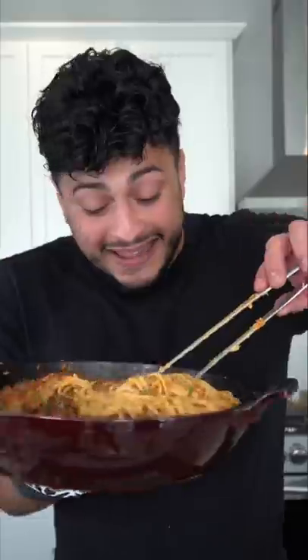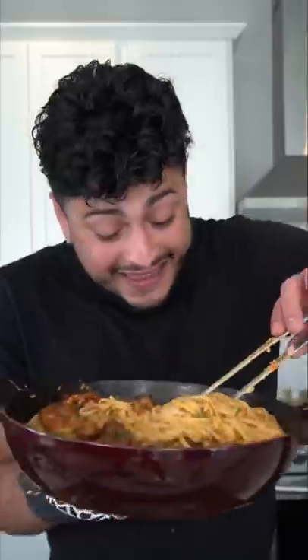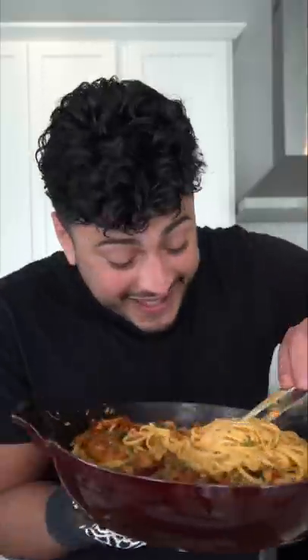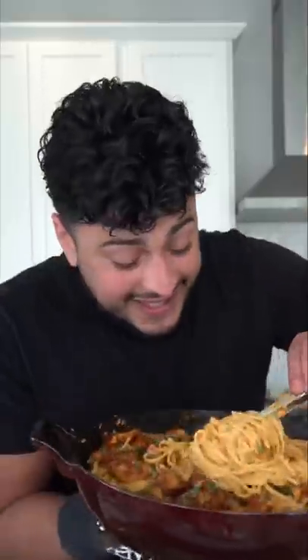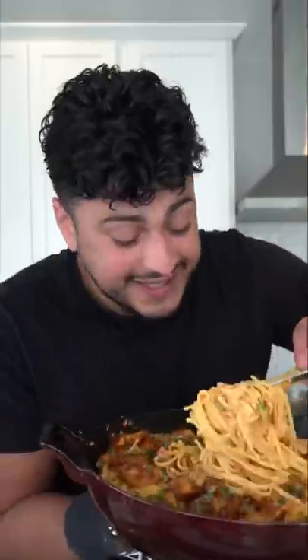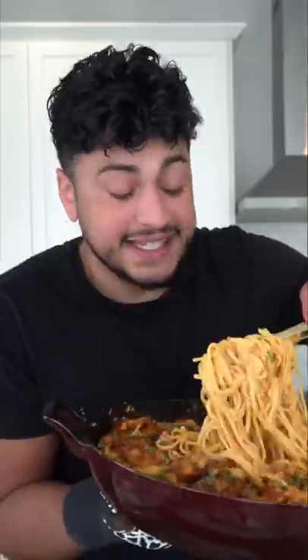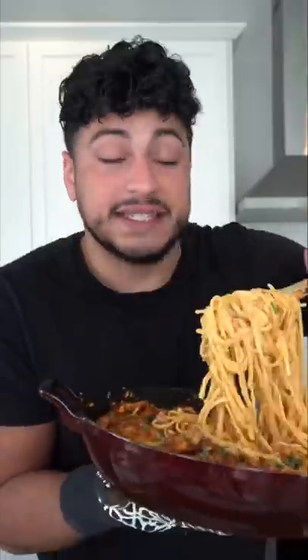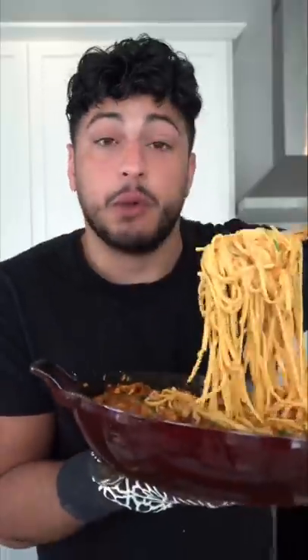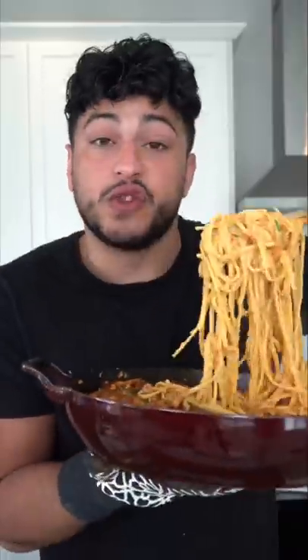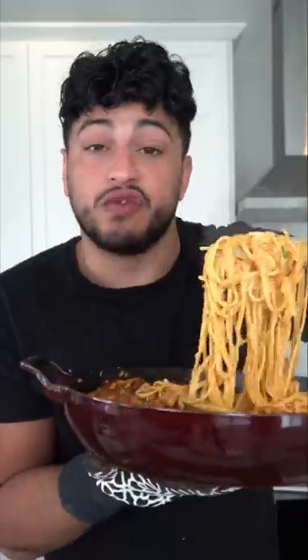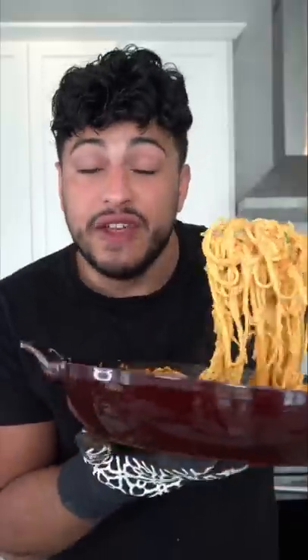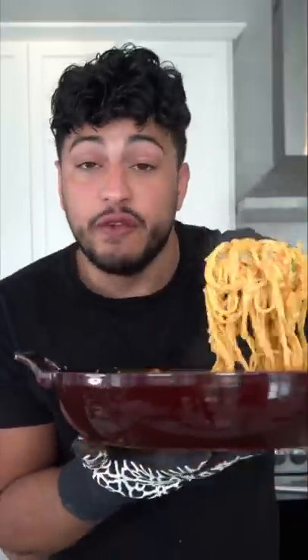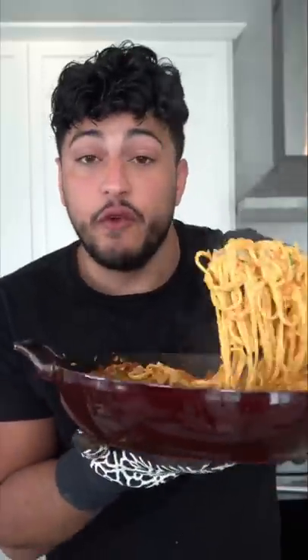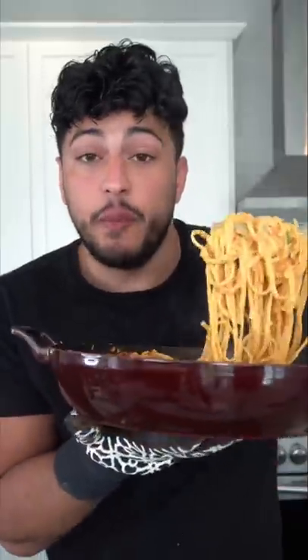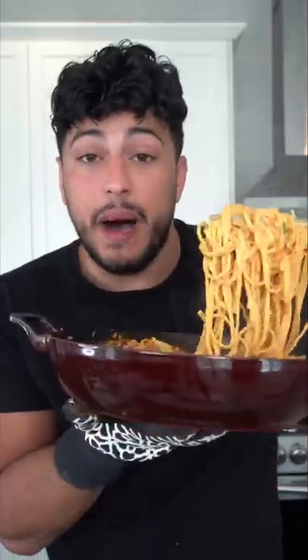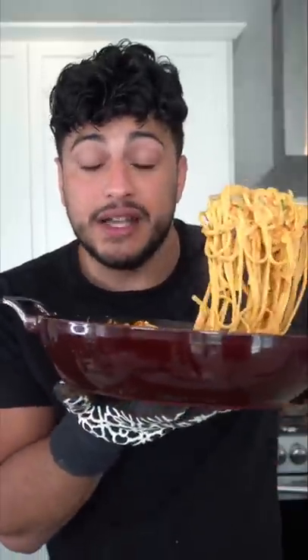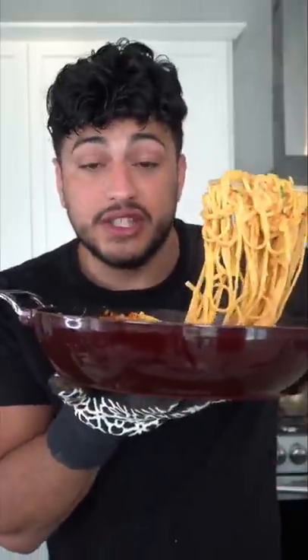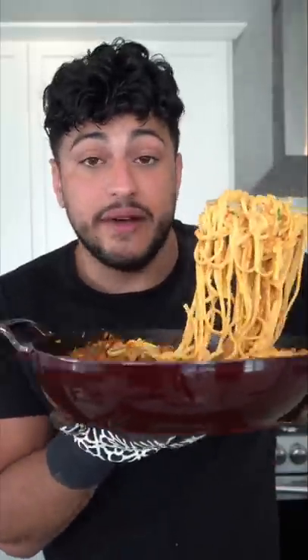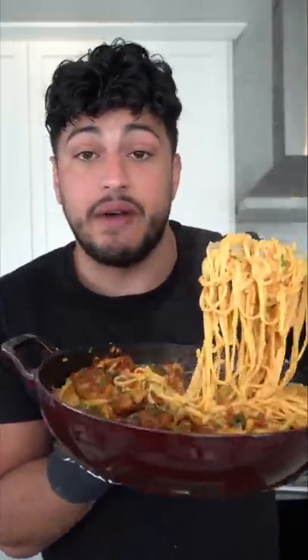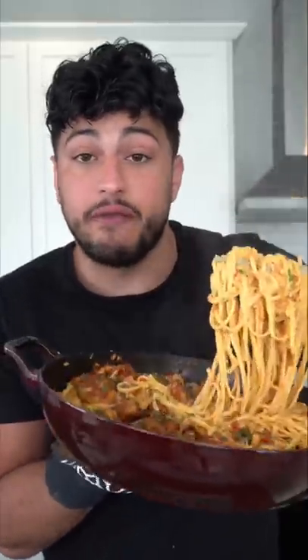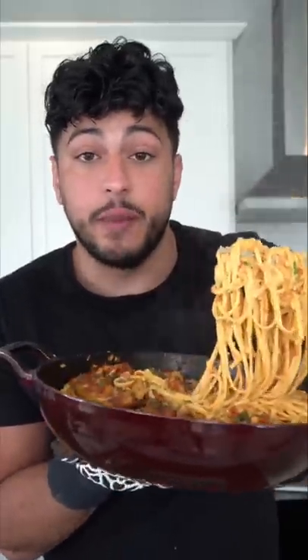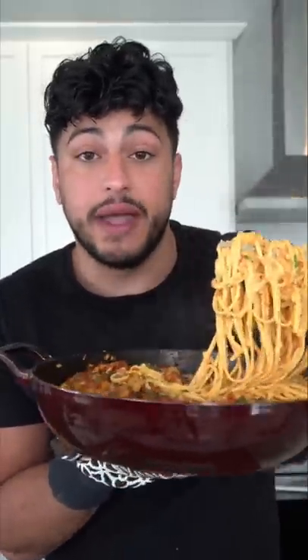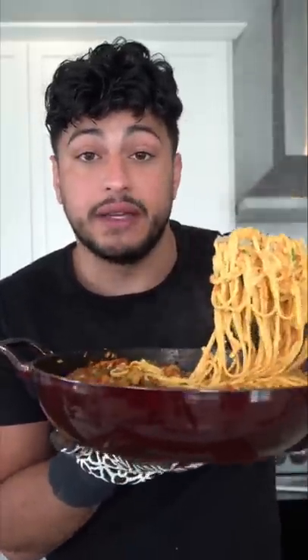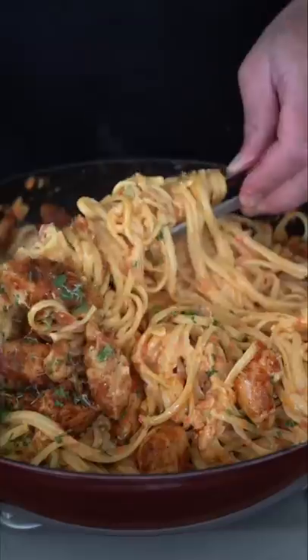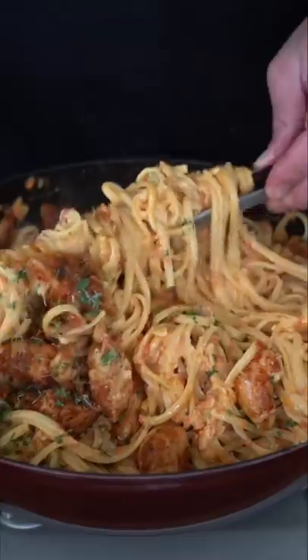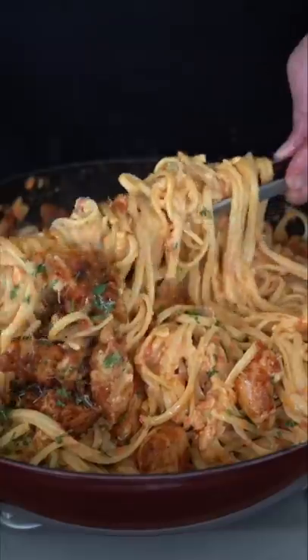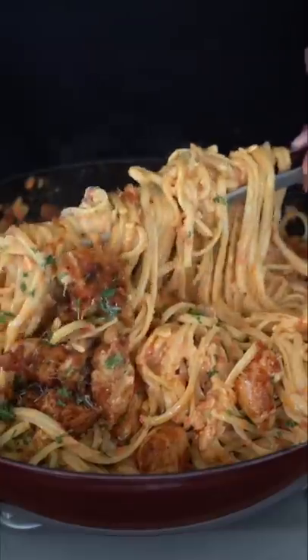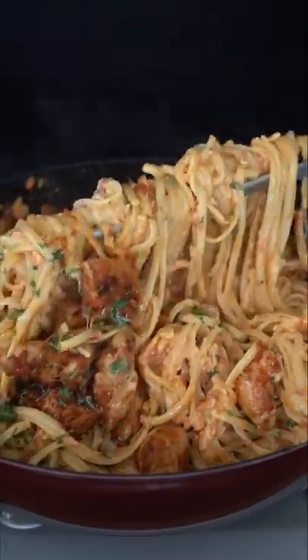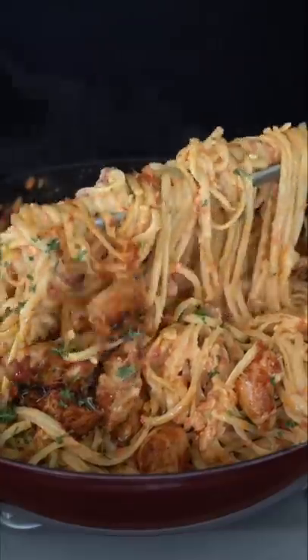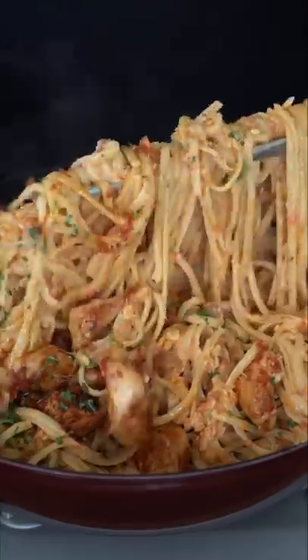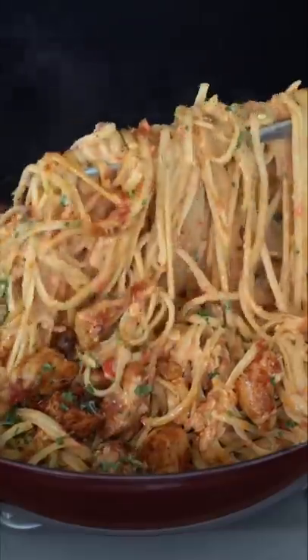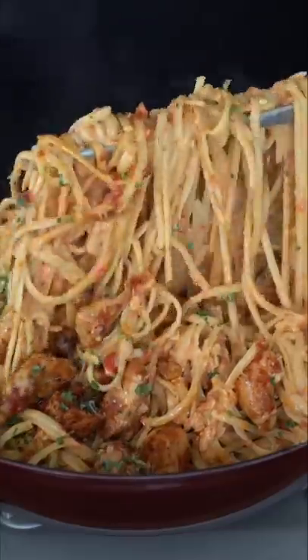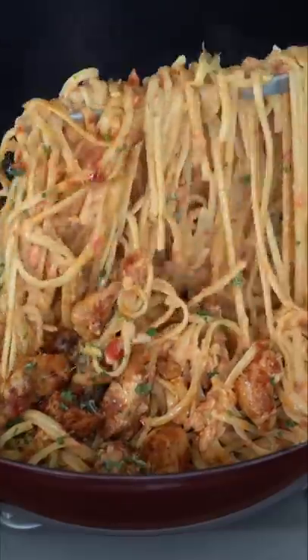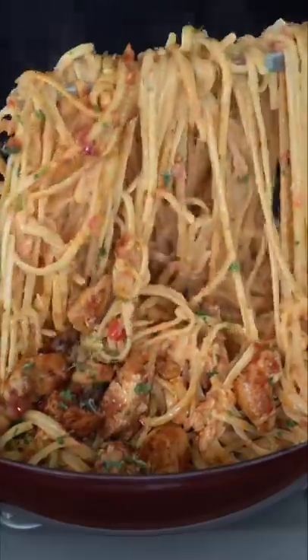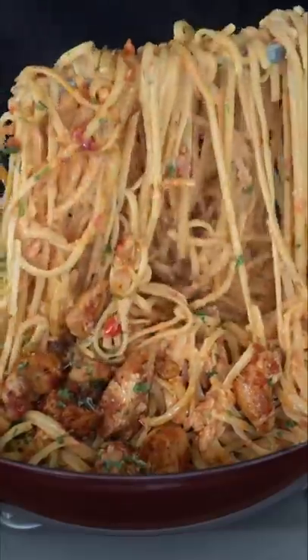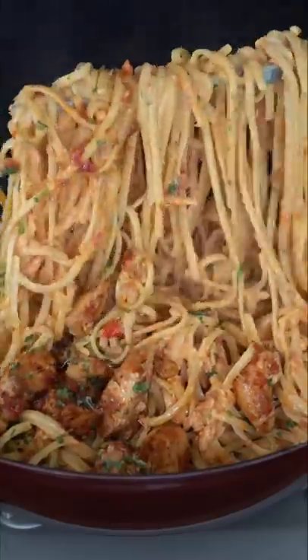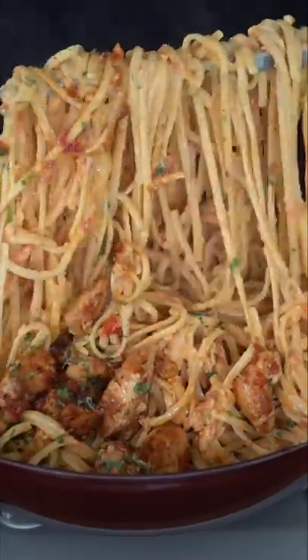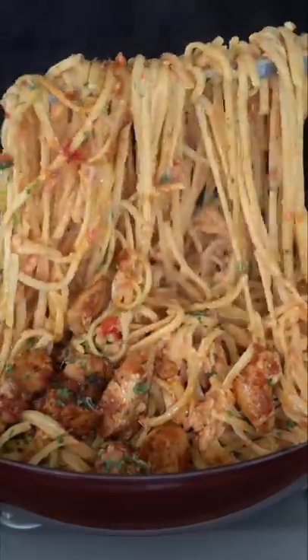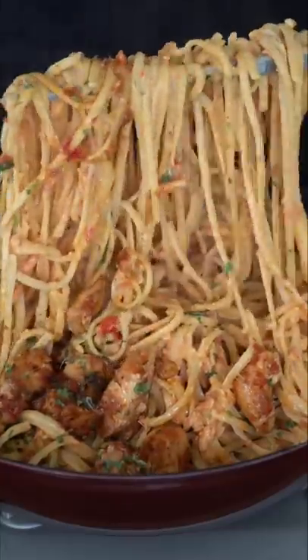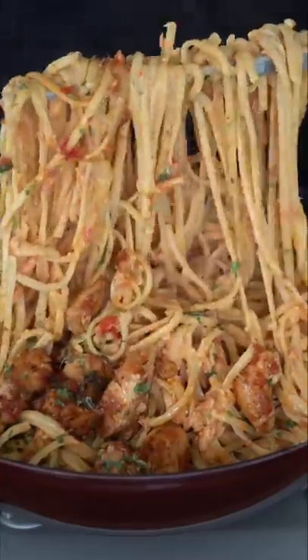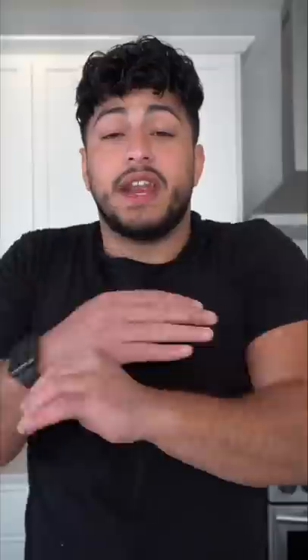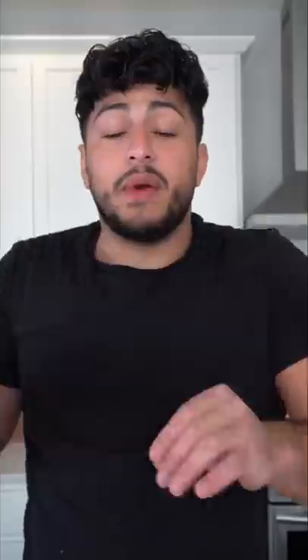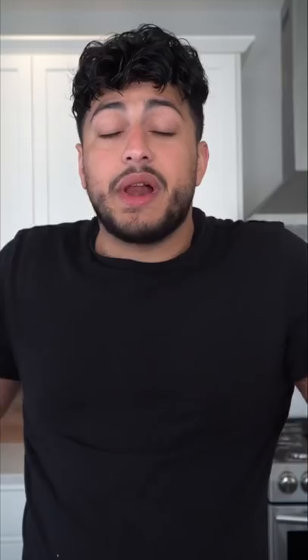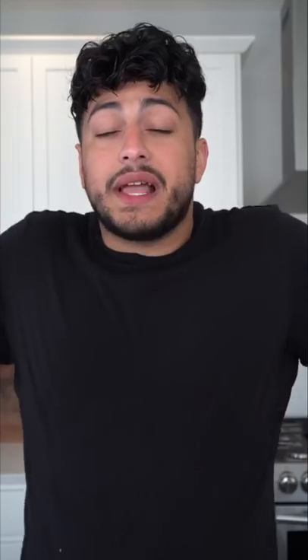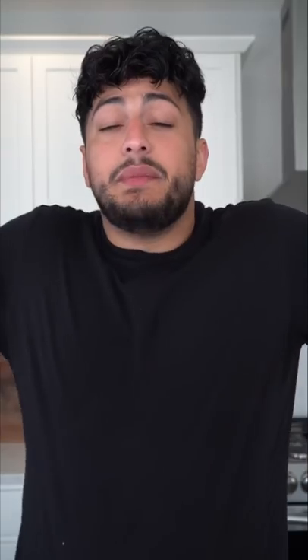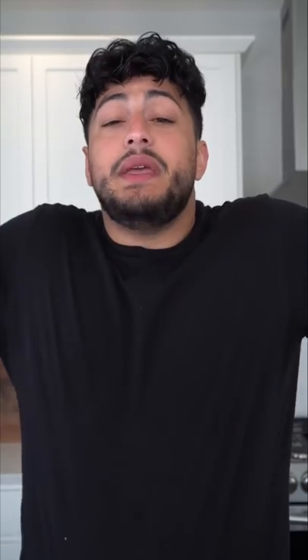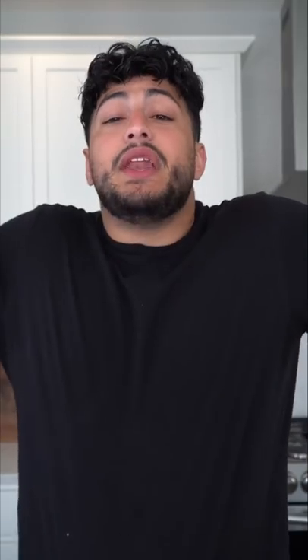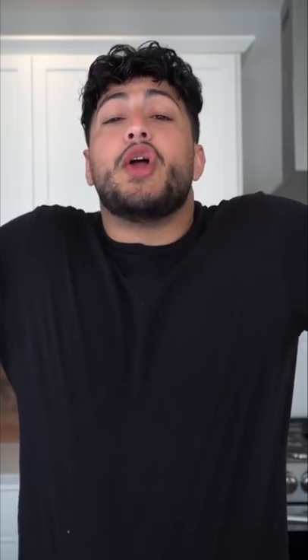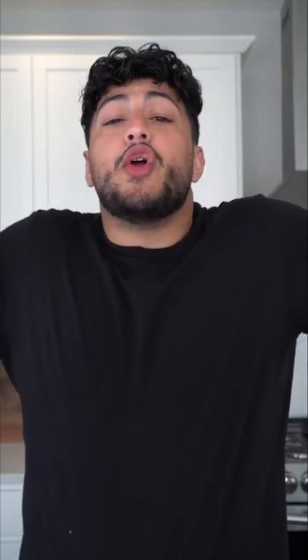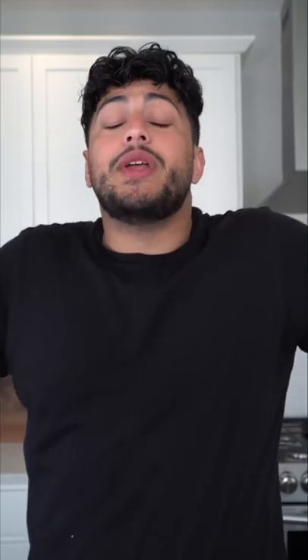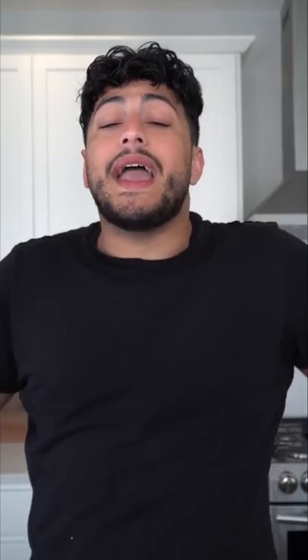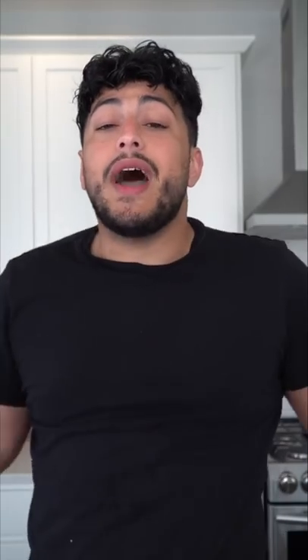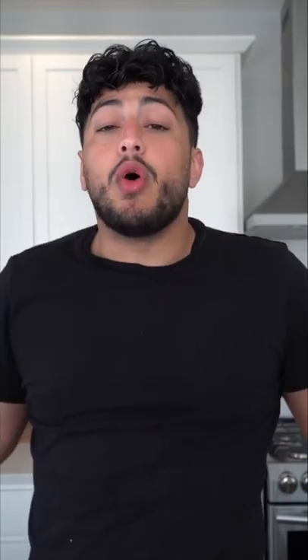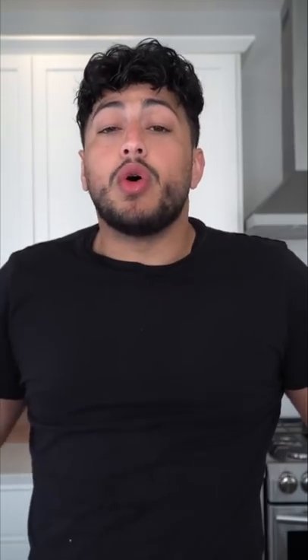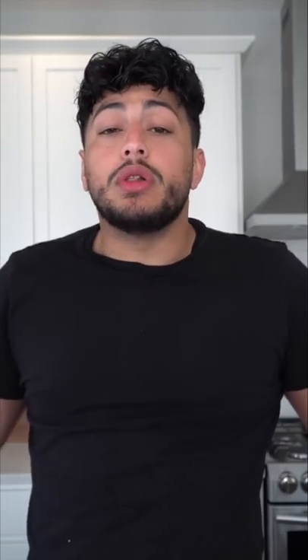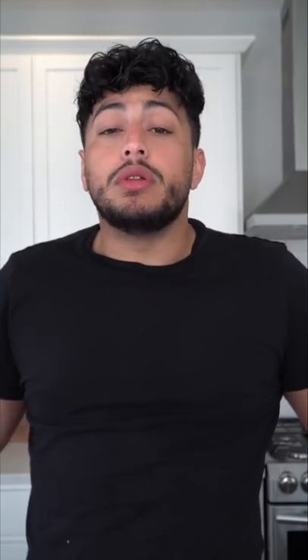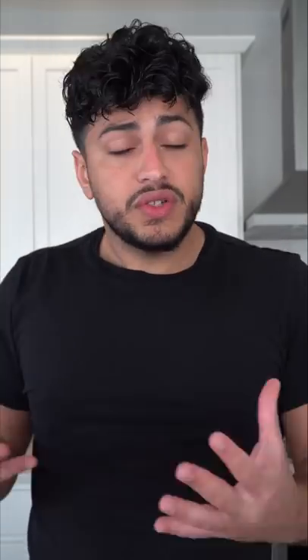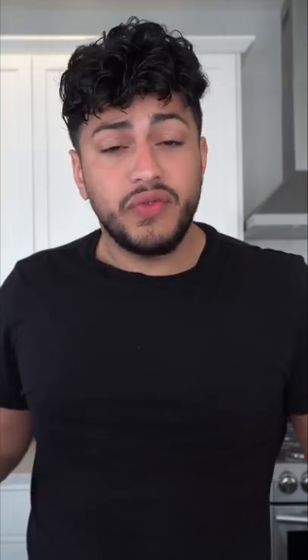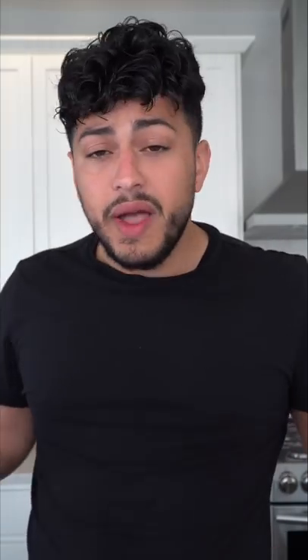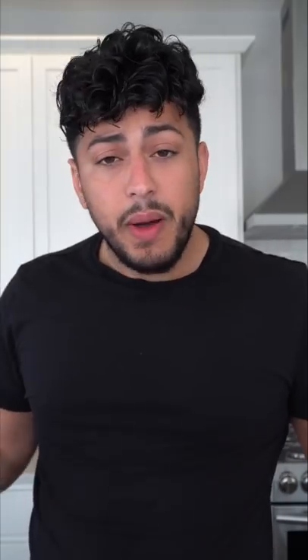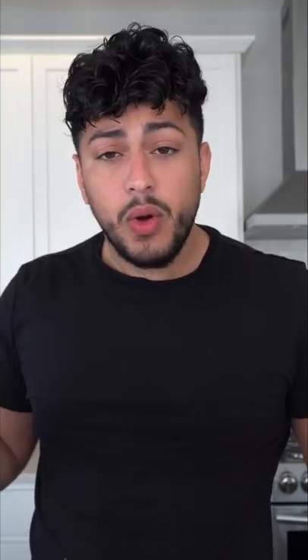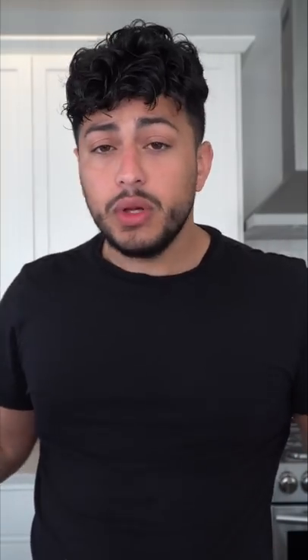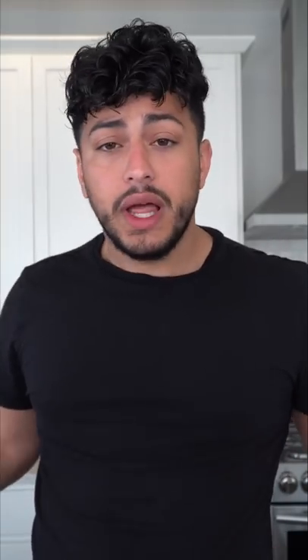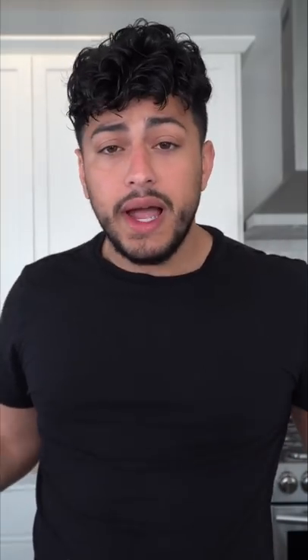This is the most flavorful pasta I've ever made. I'm seriously telling you it's to die for. Today we're not going to be in a hurry at all. Just vibe out, relax.